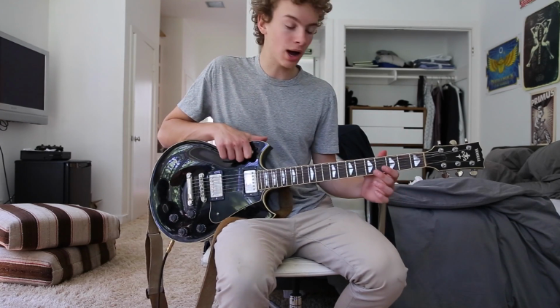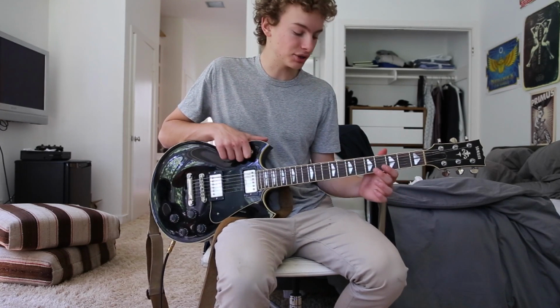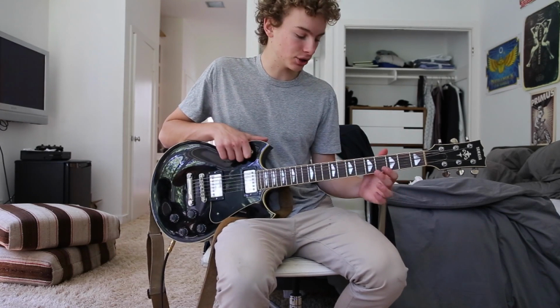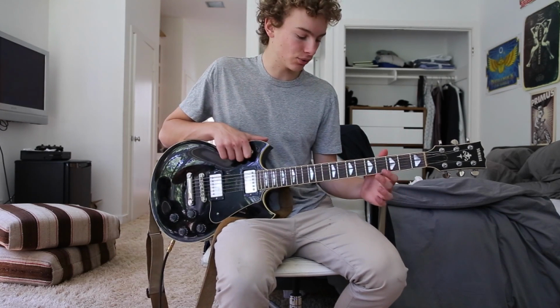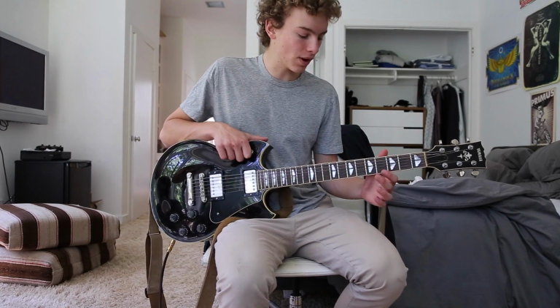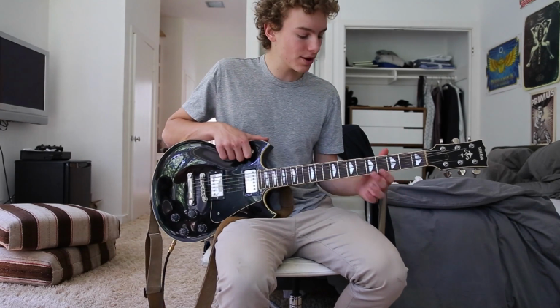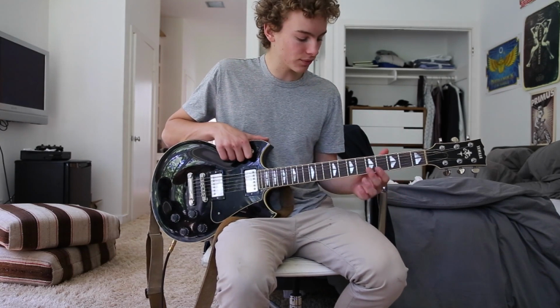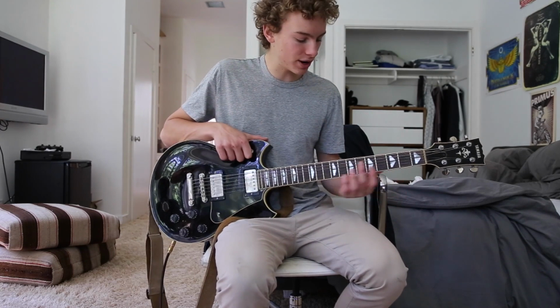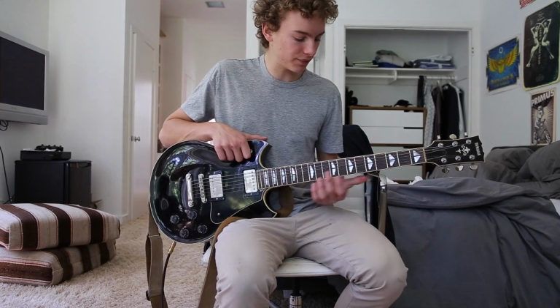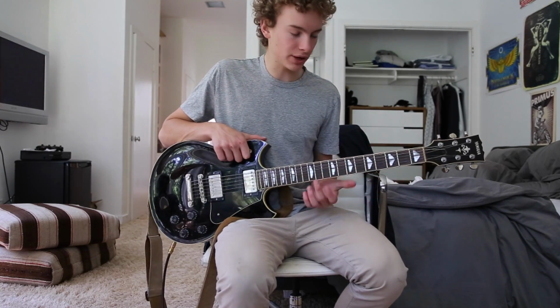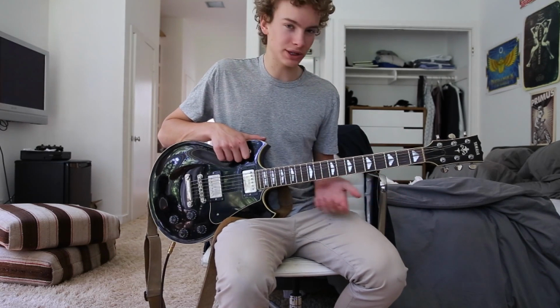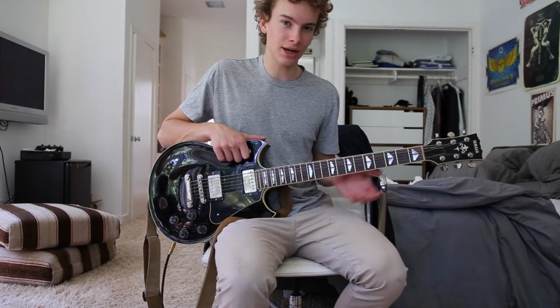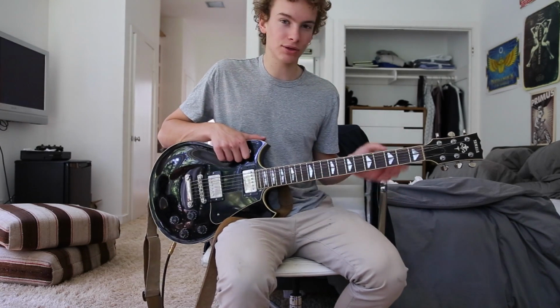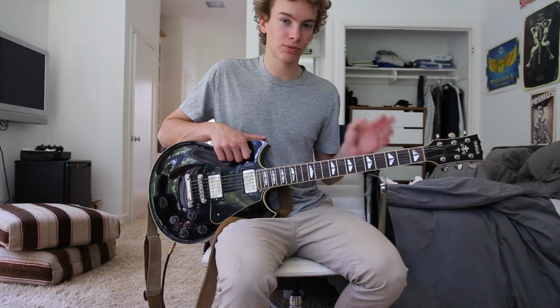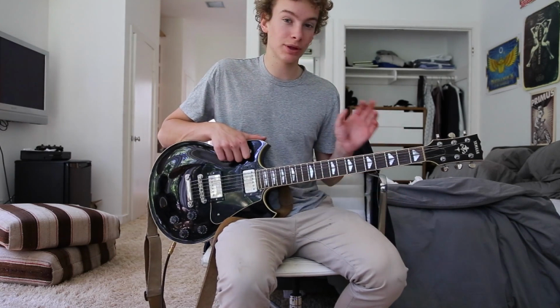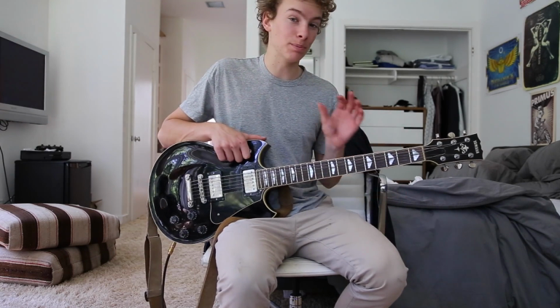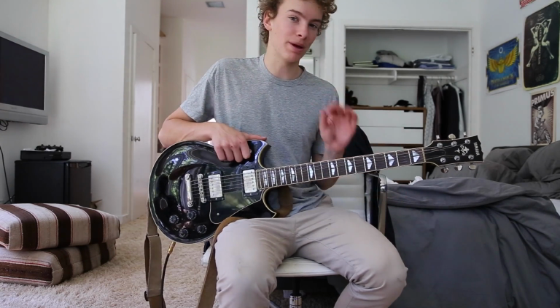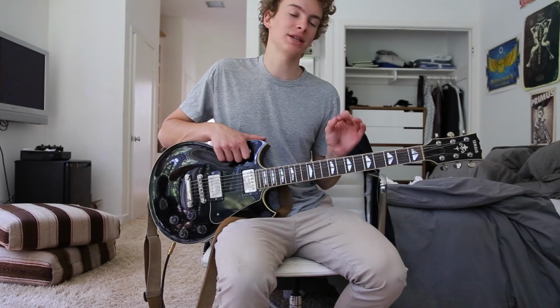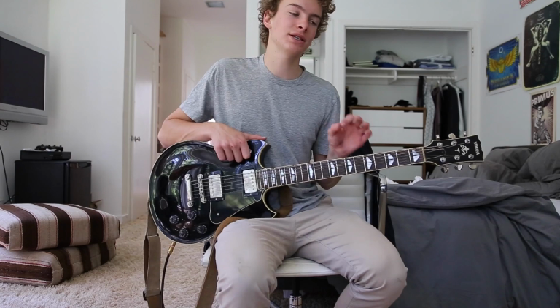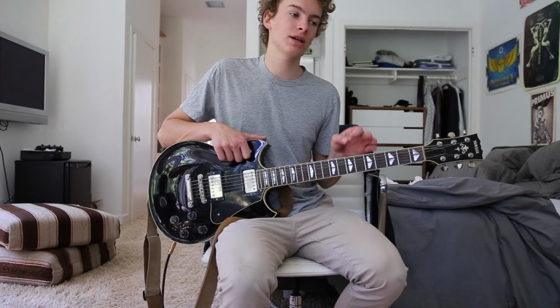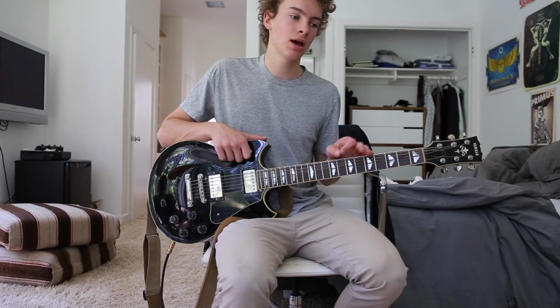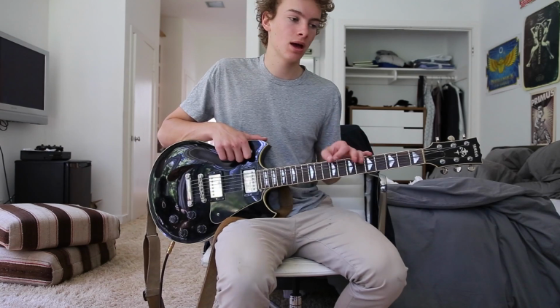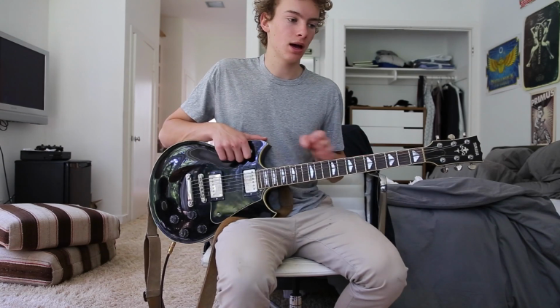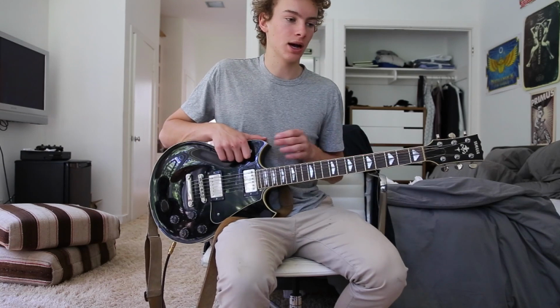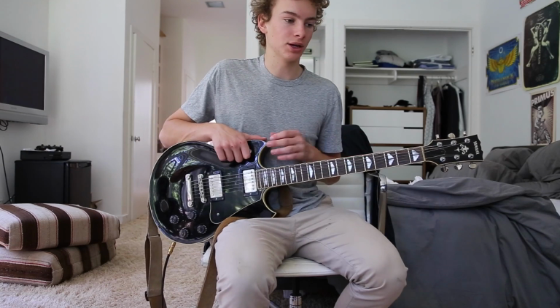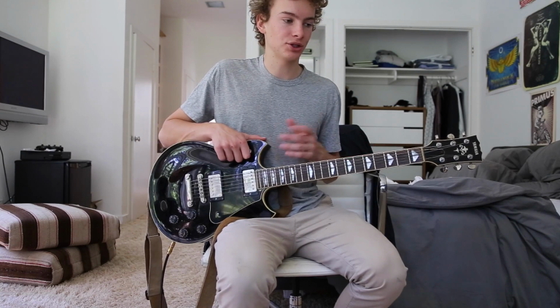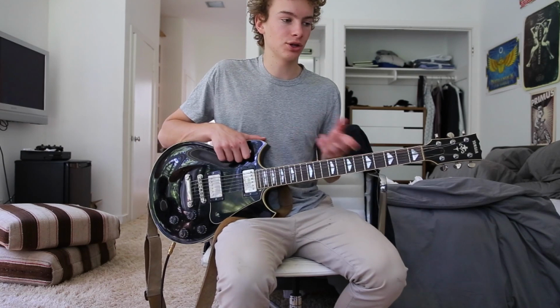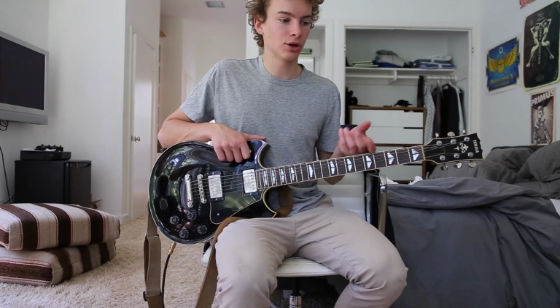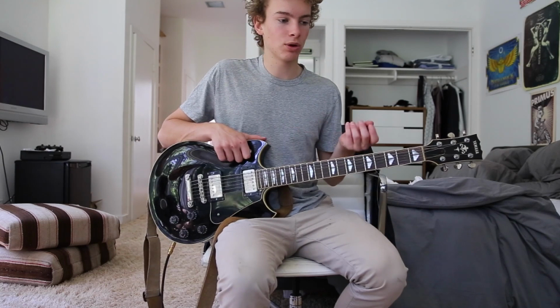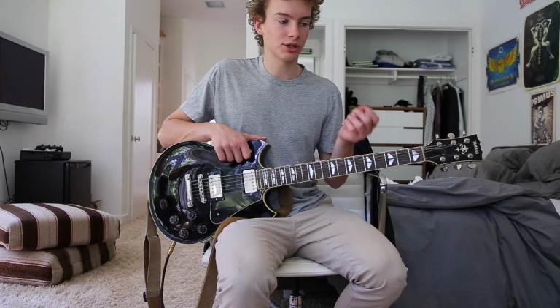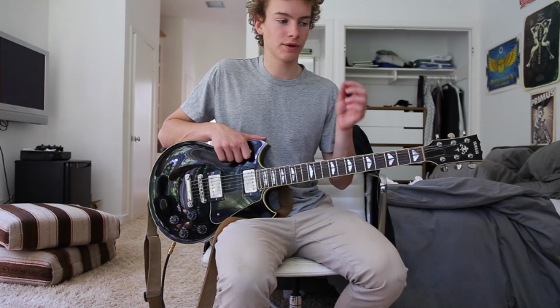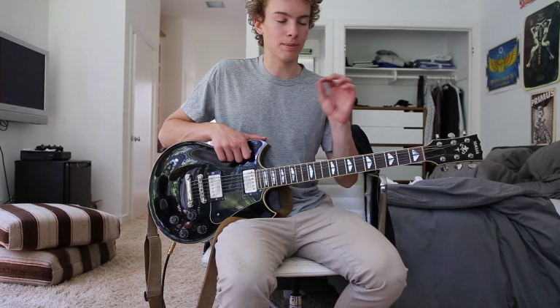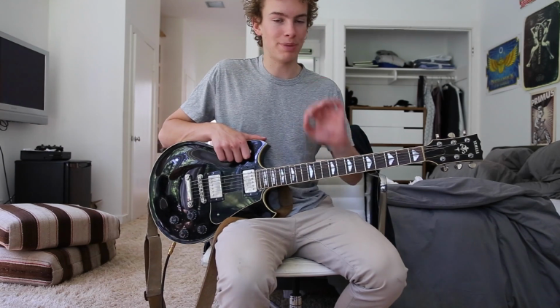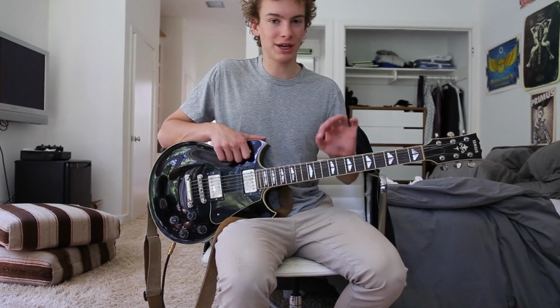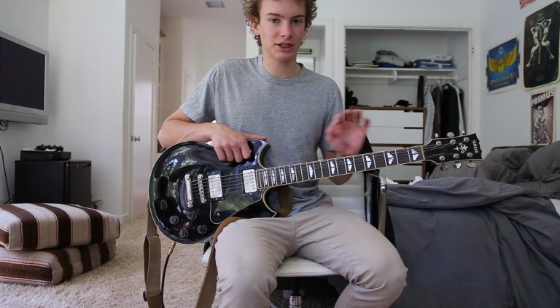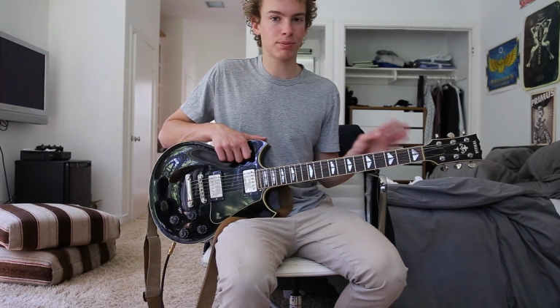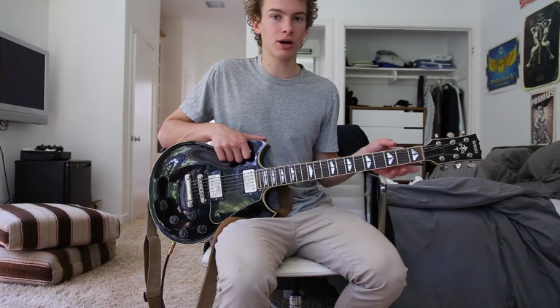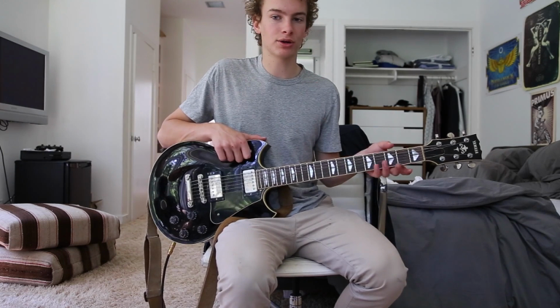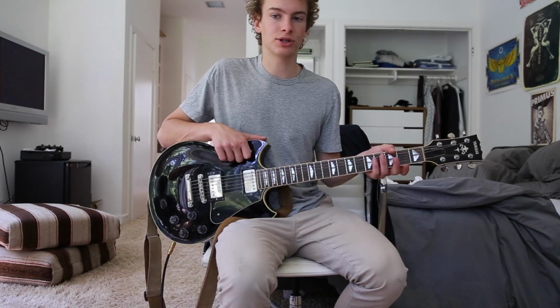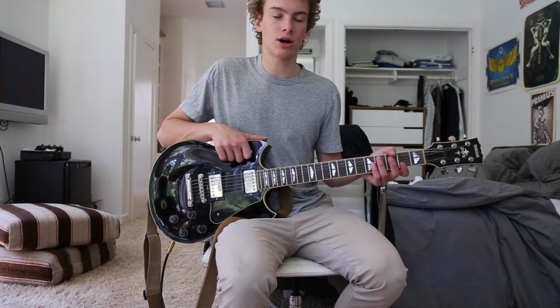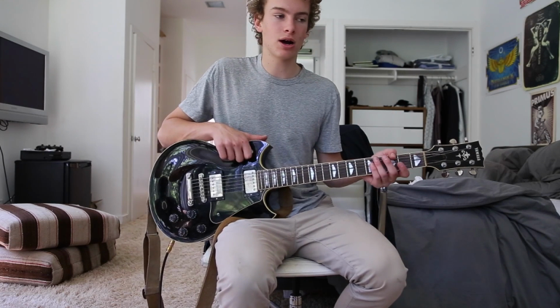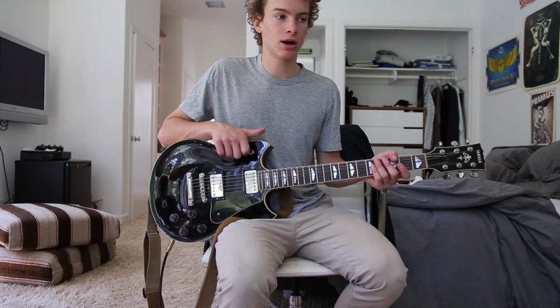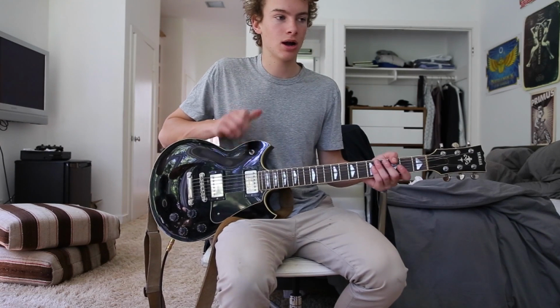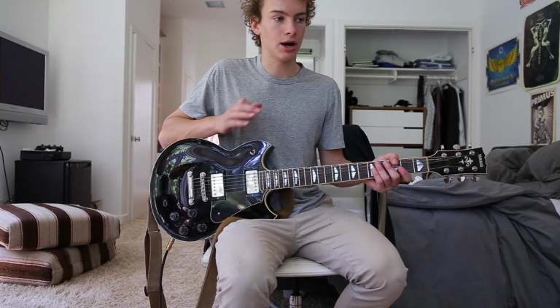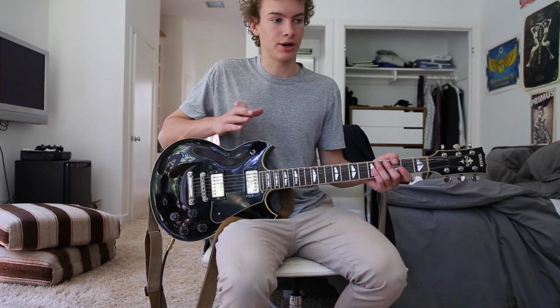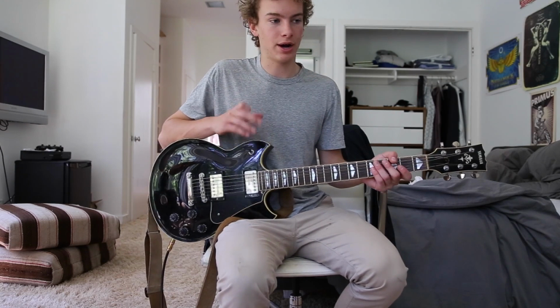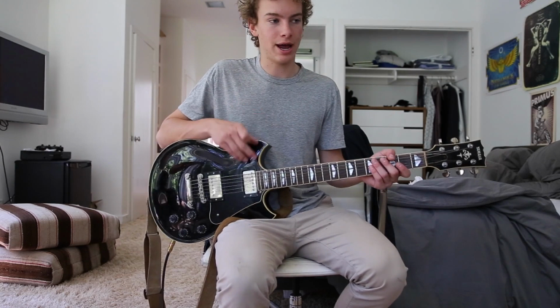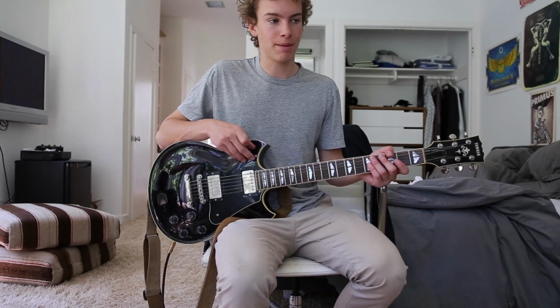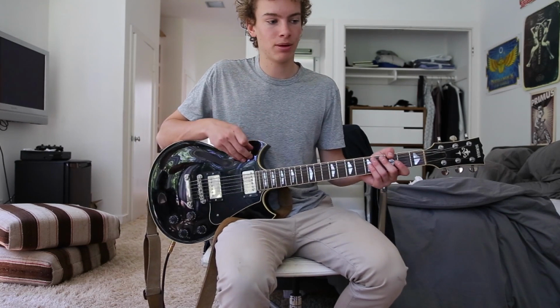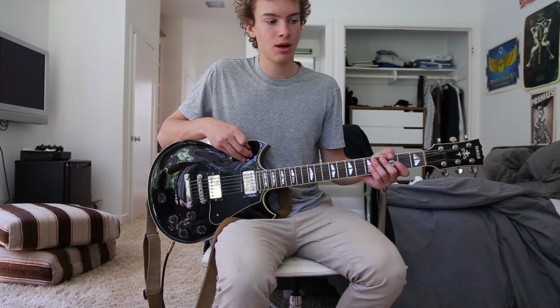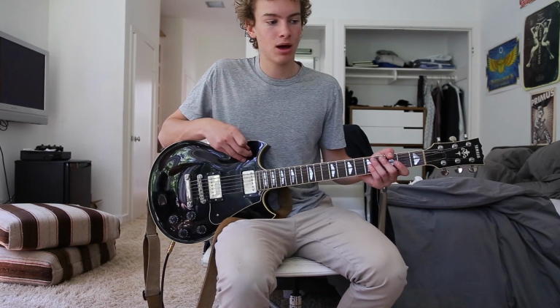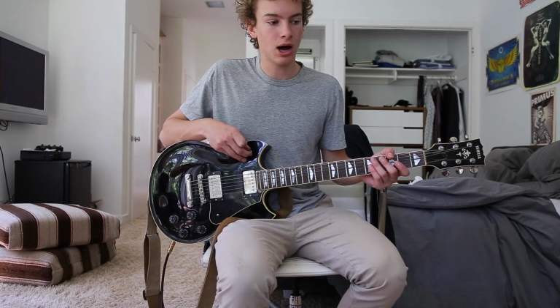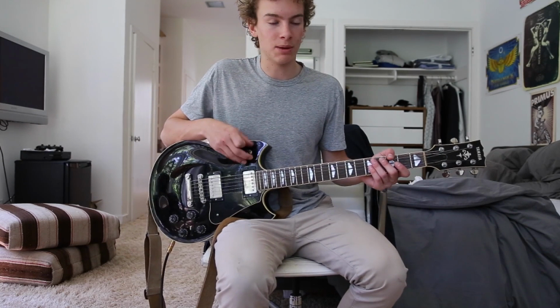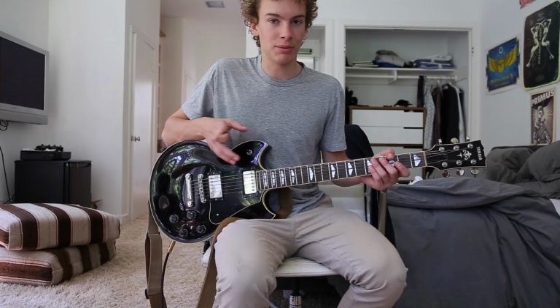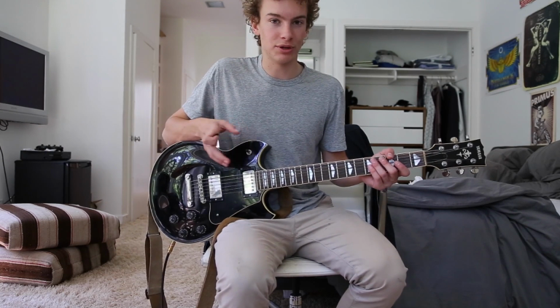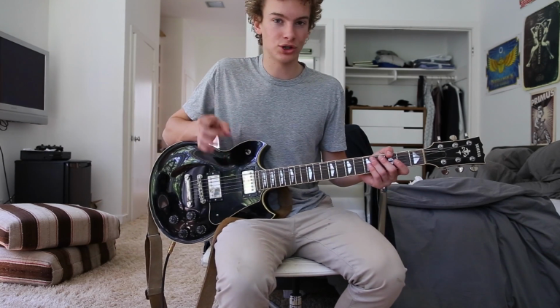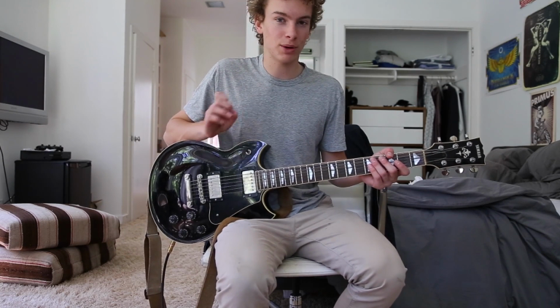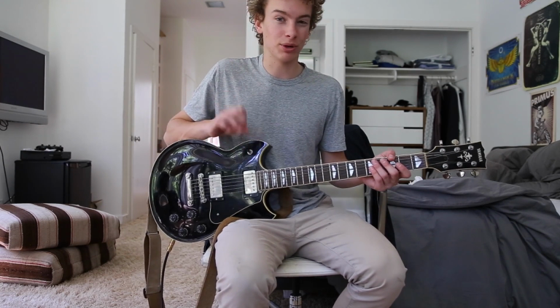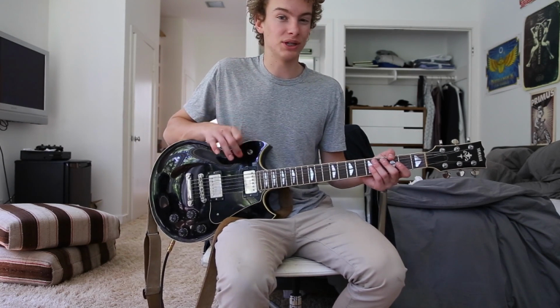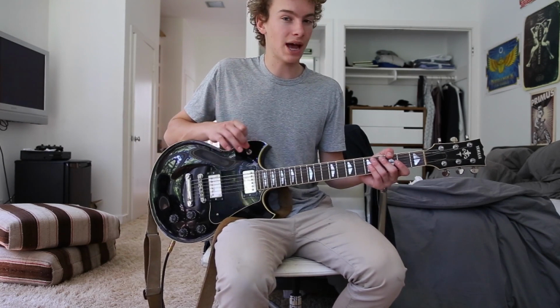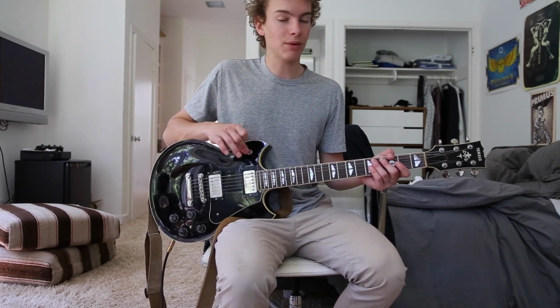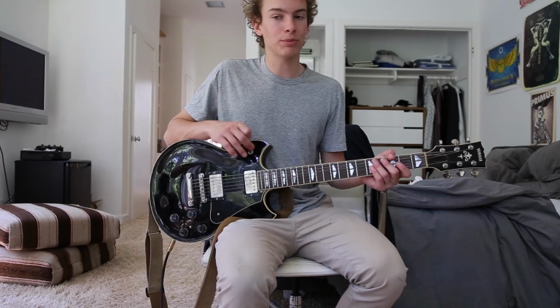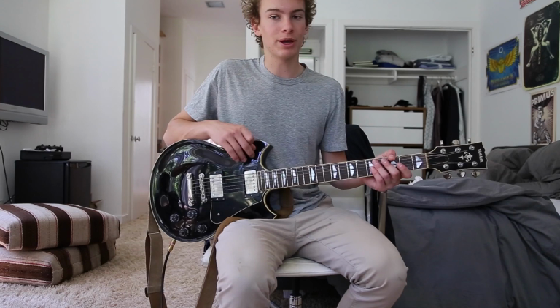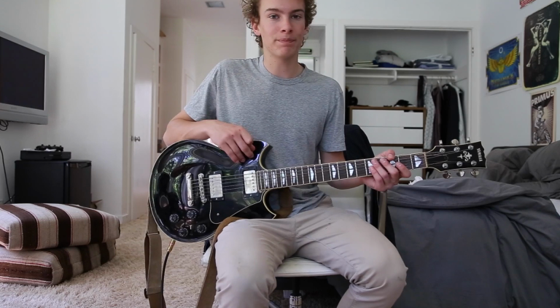It's a great riff and it sounds really bassy, so you're going to want to turn the bass up on your guitar and on your amp, and maybe the treble down a bit.